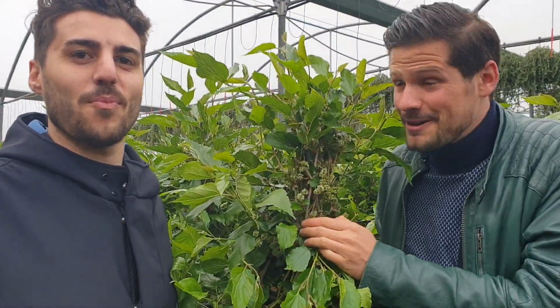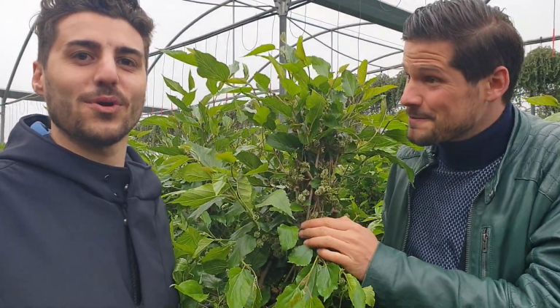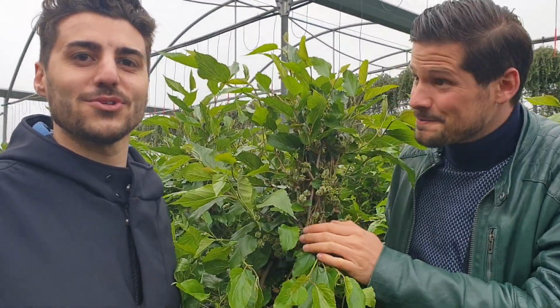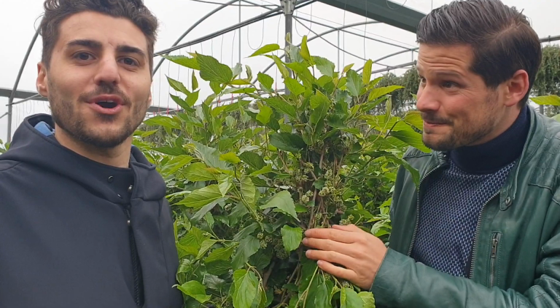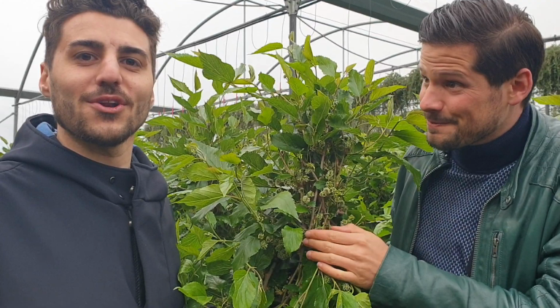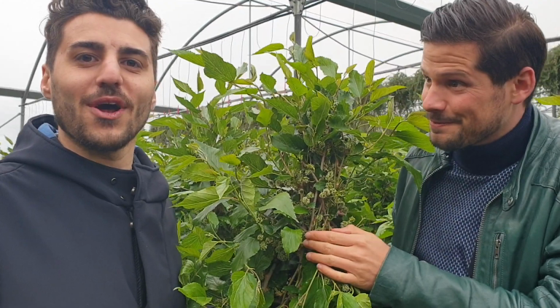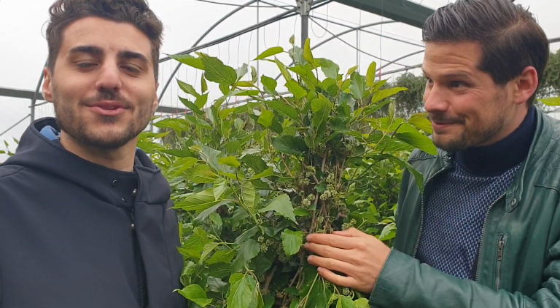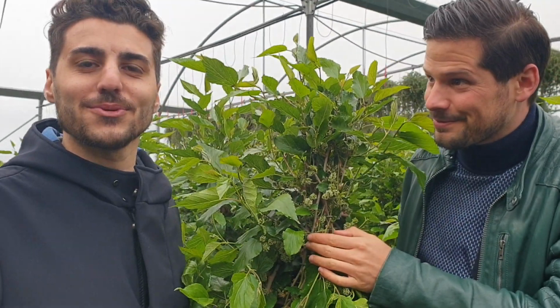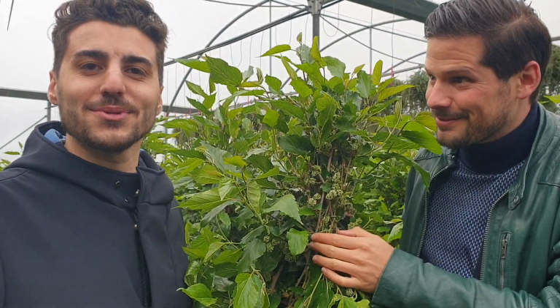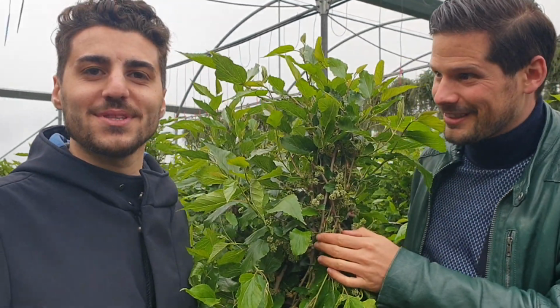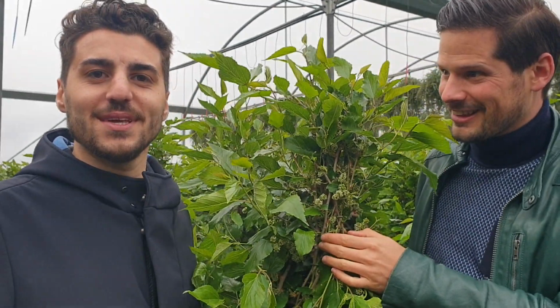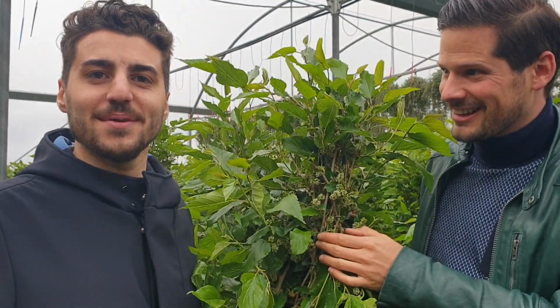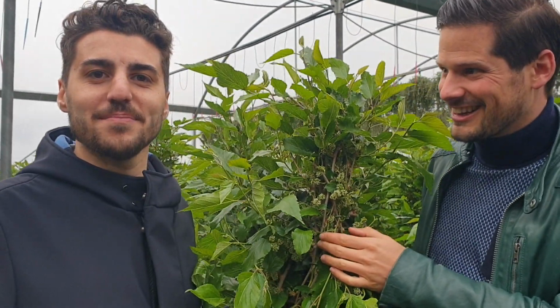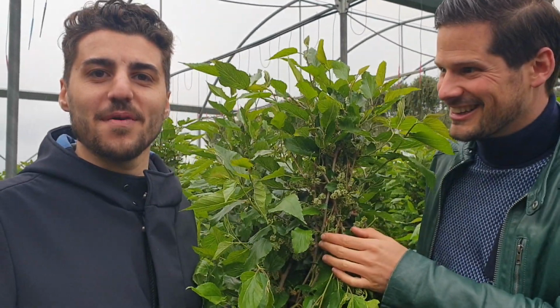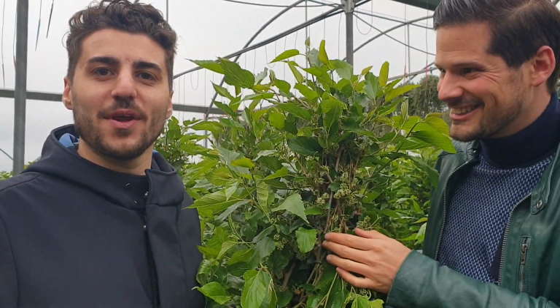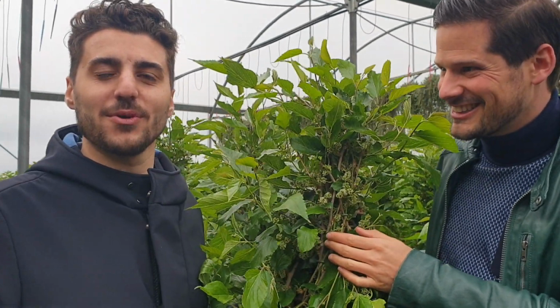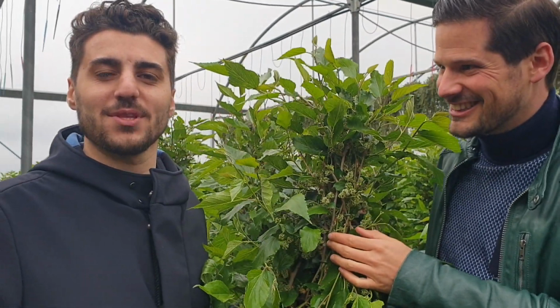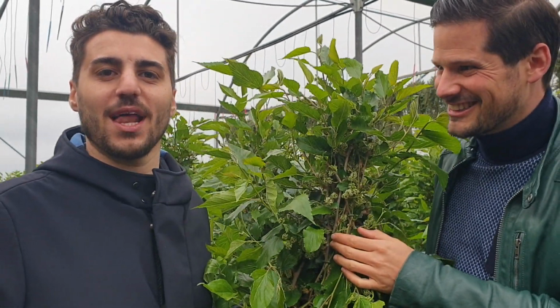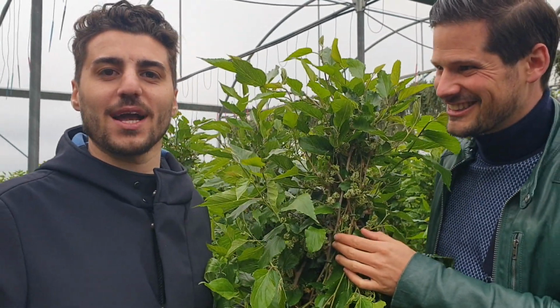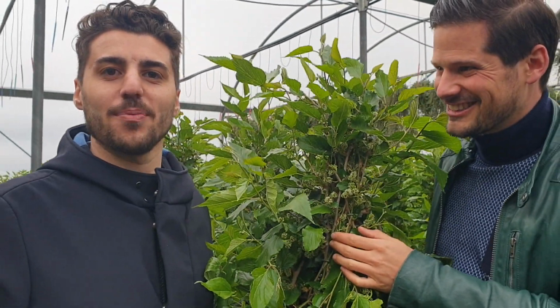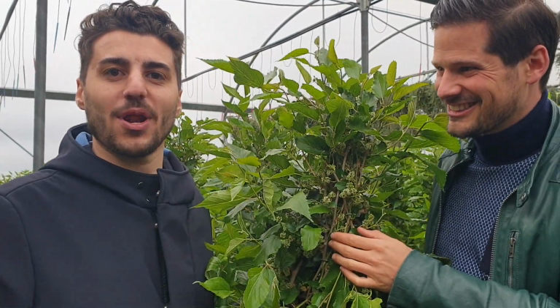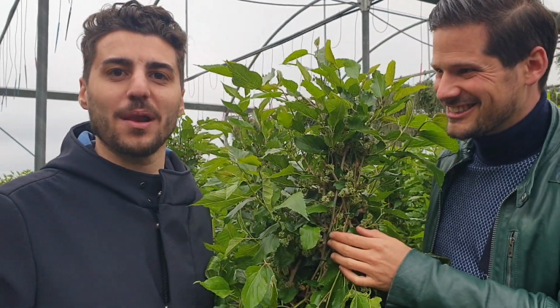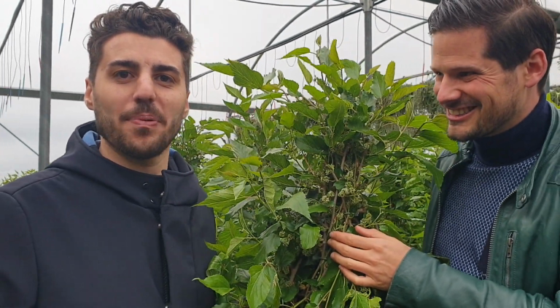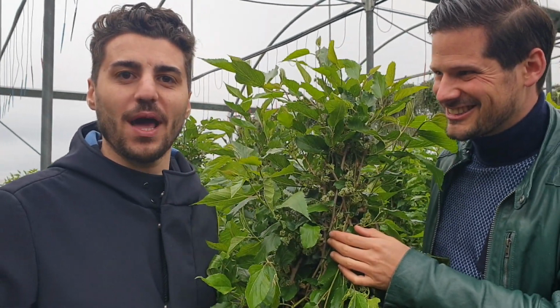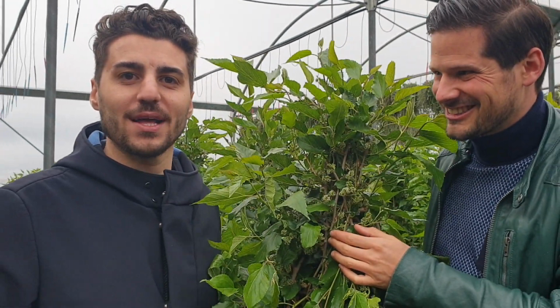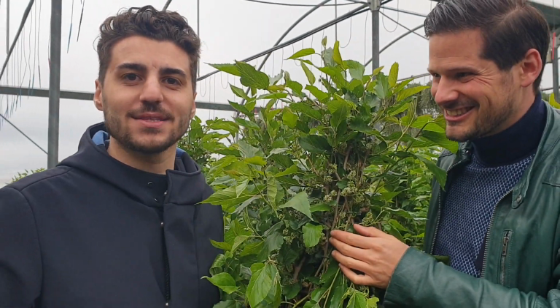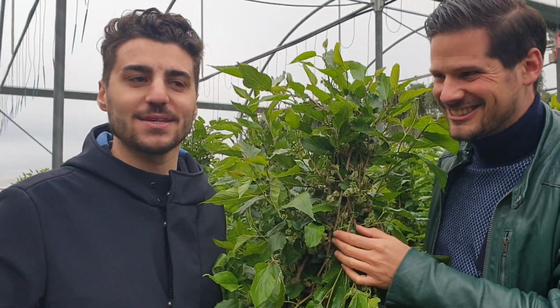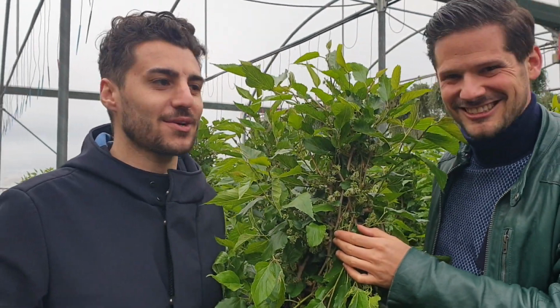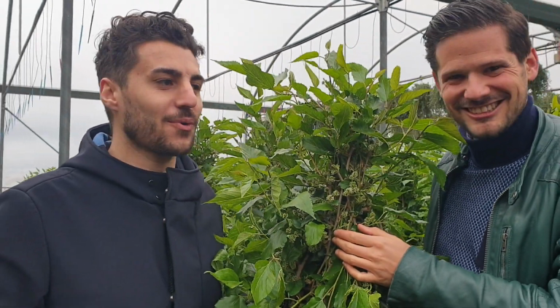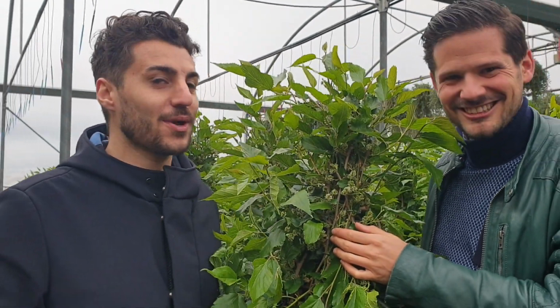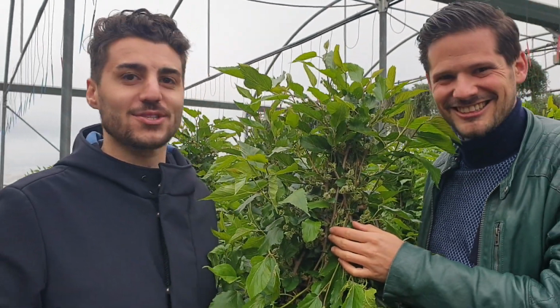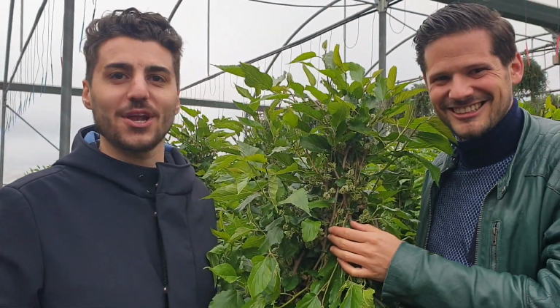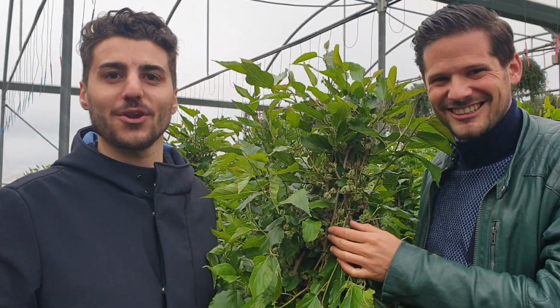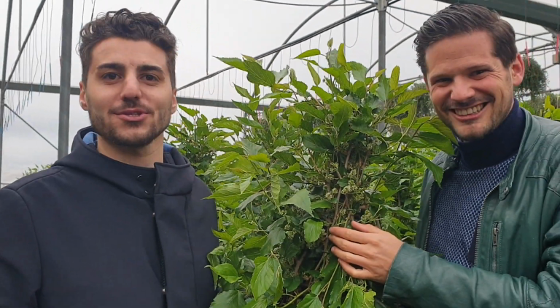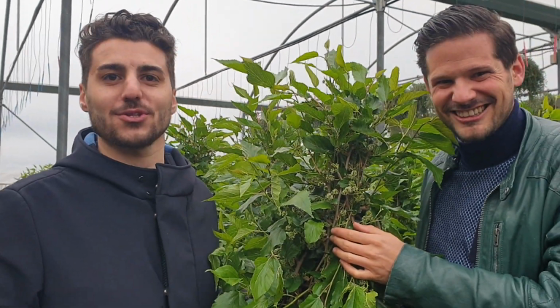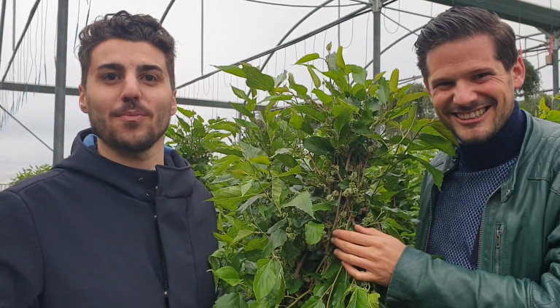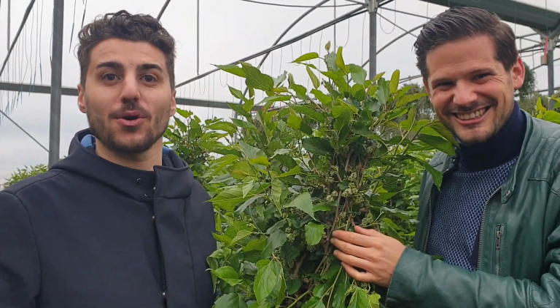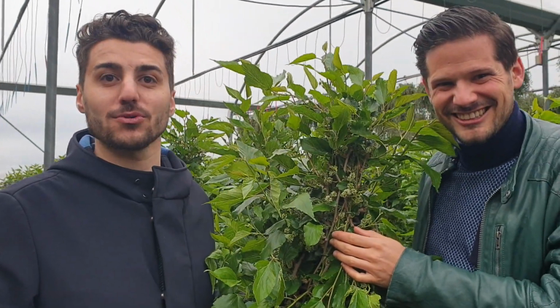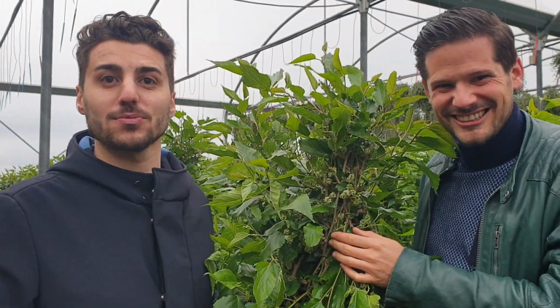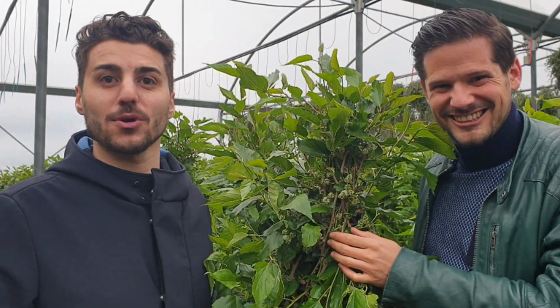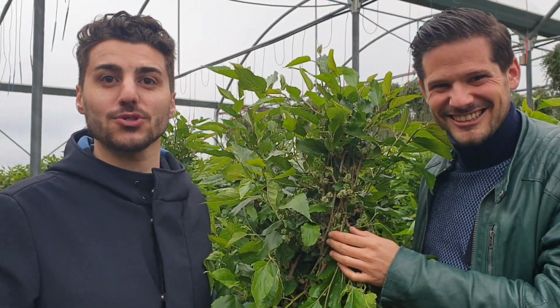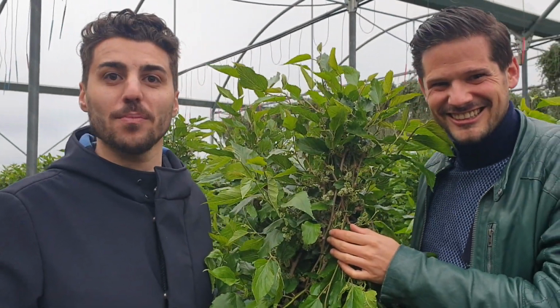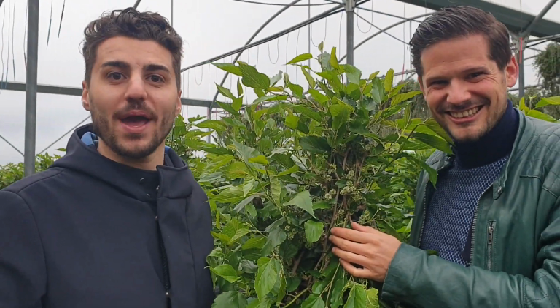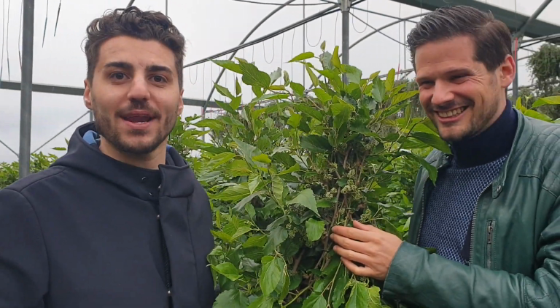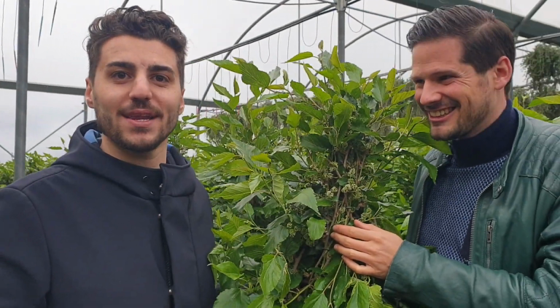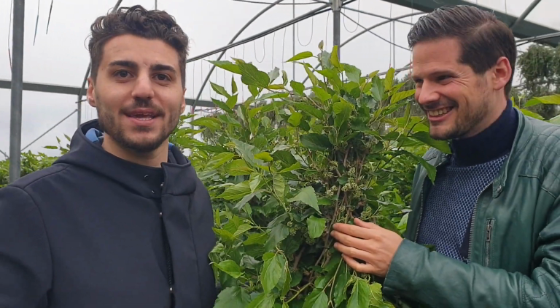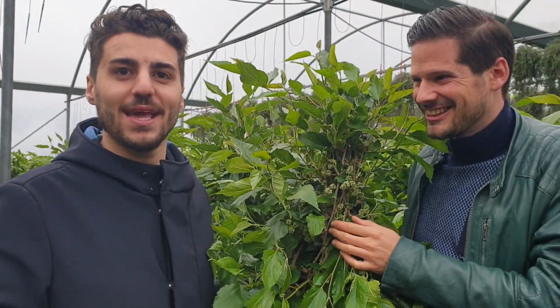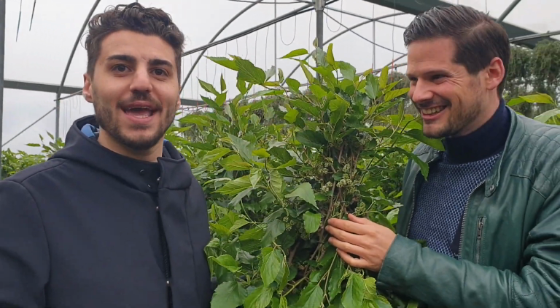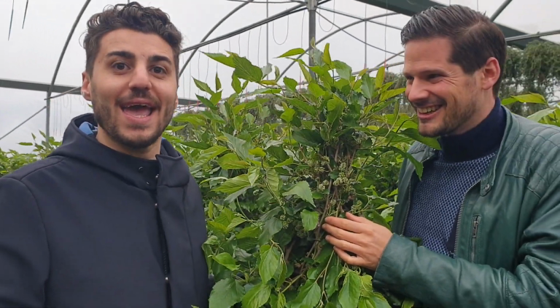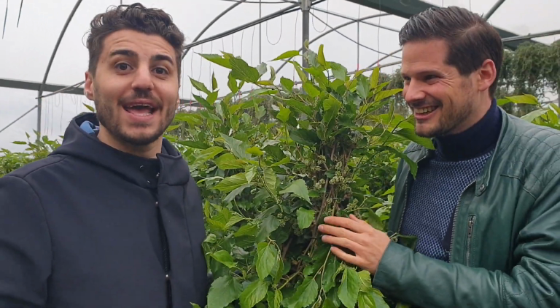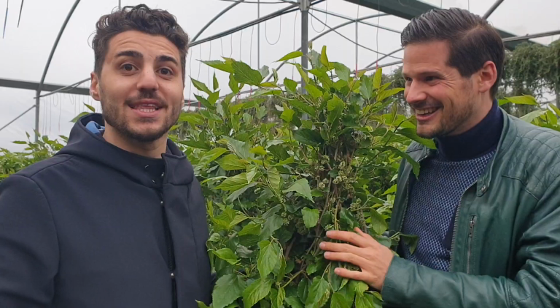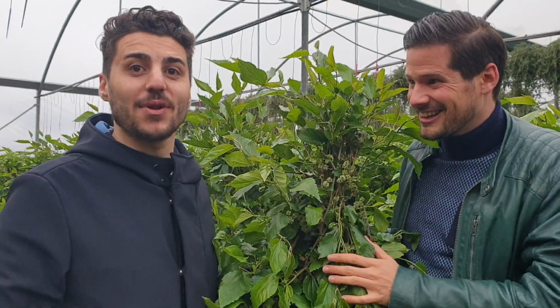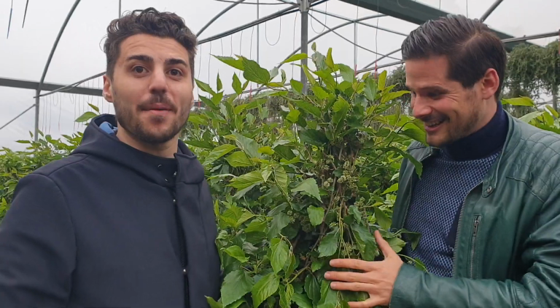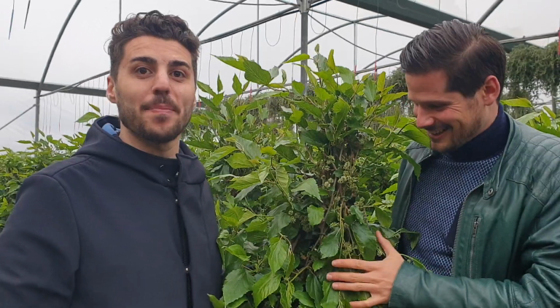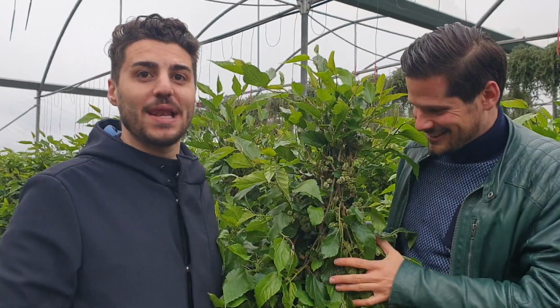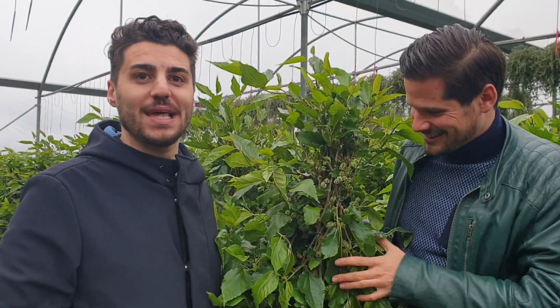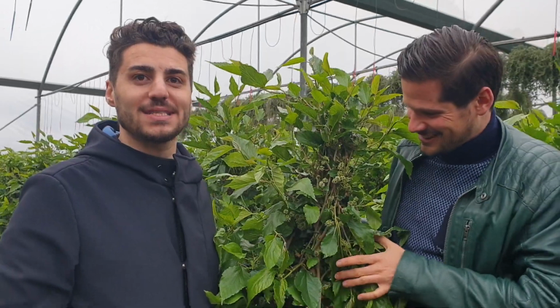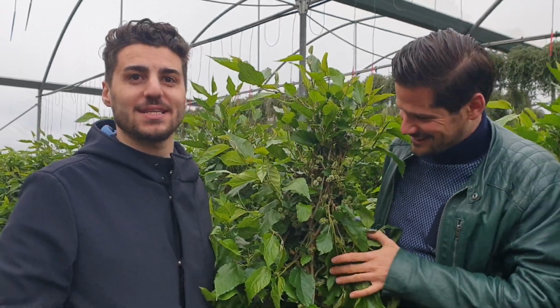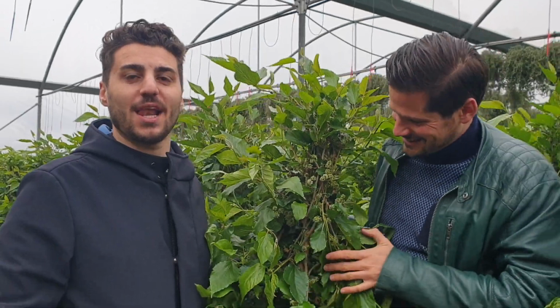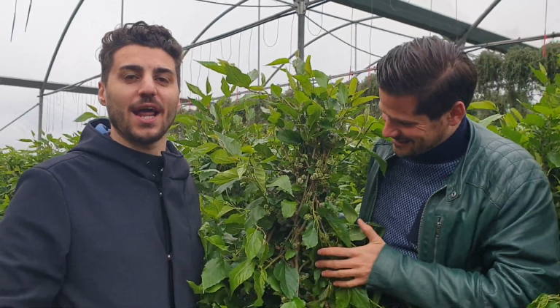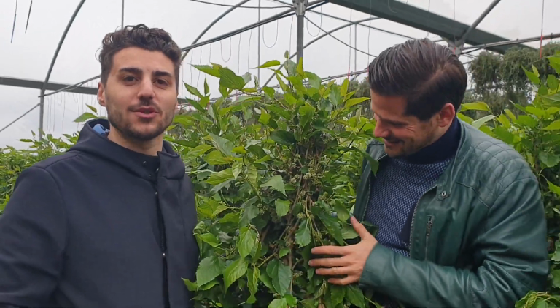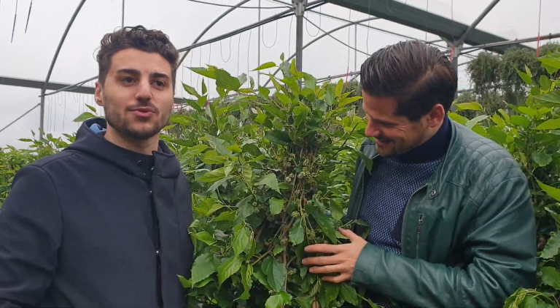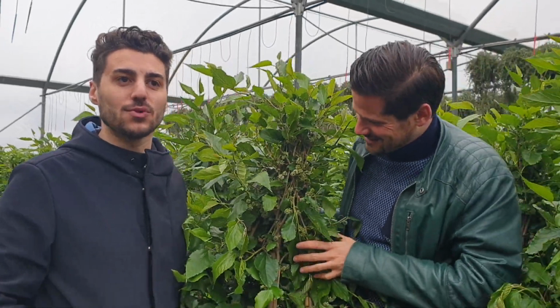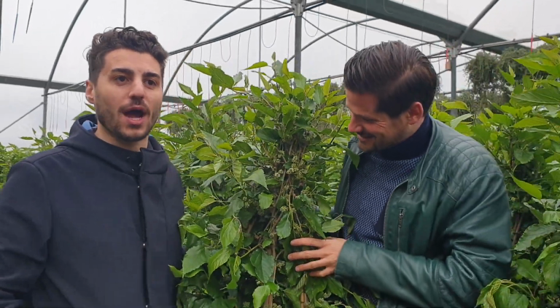Buongiorno a tutti, benvenuti alla Caporal Plant. Questo è il nostro Morus Mojo Berry ed è una bellezza della natura.